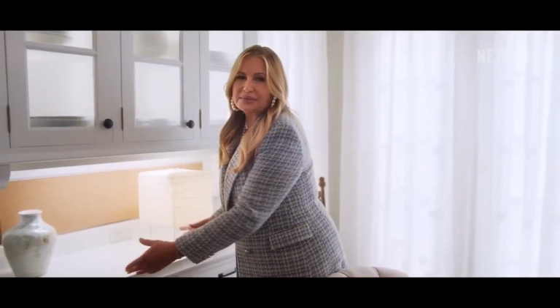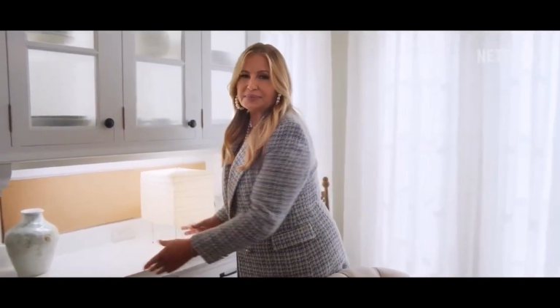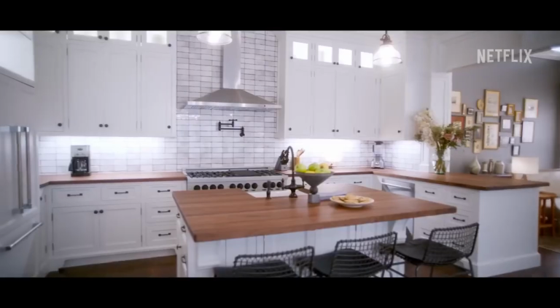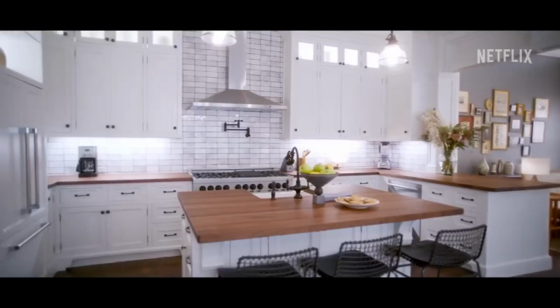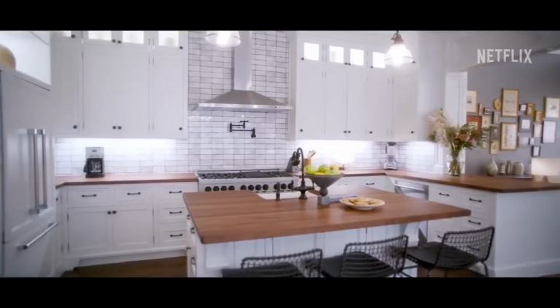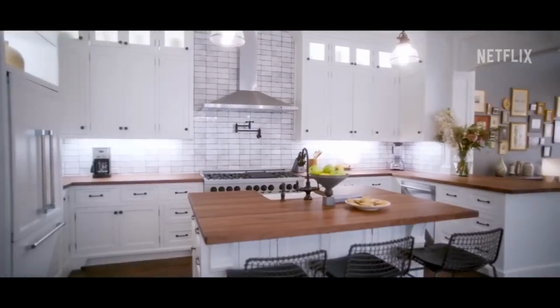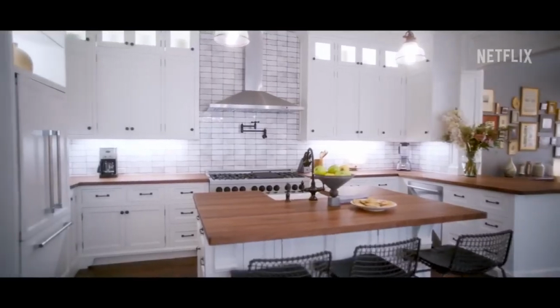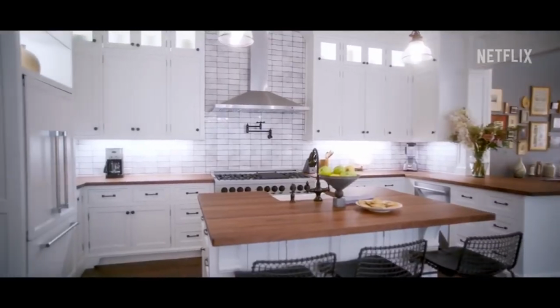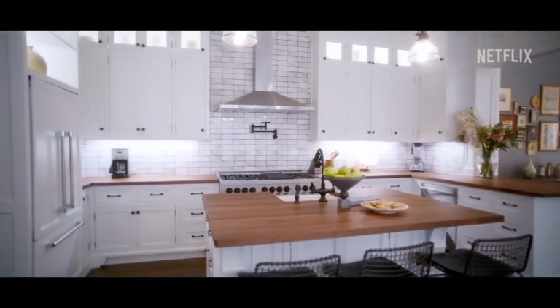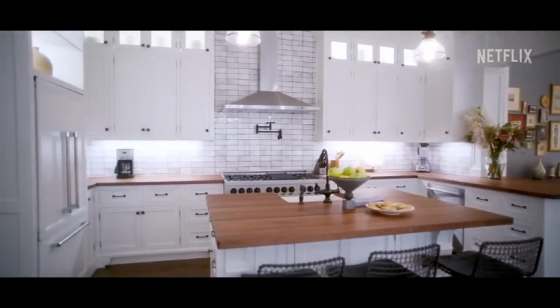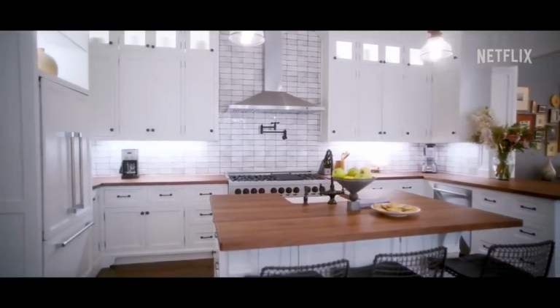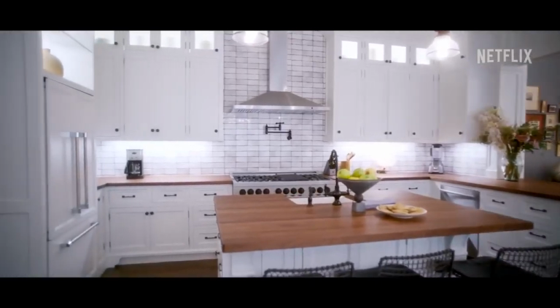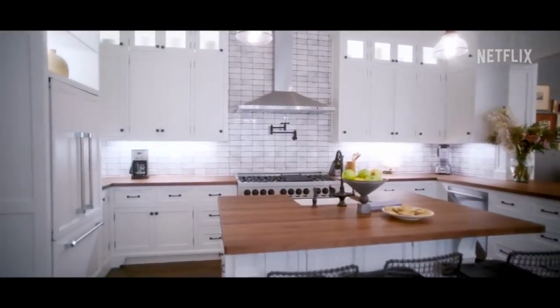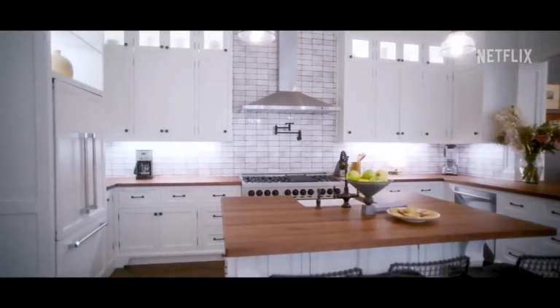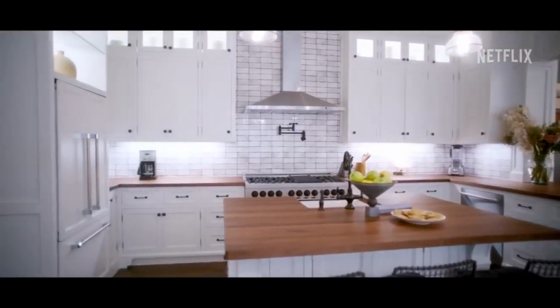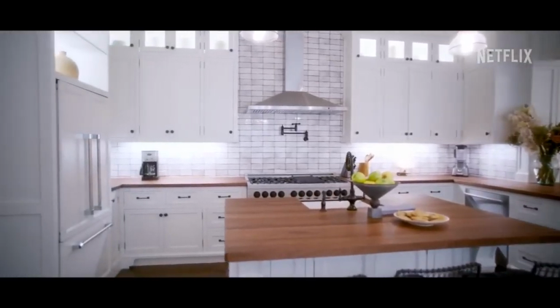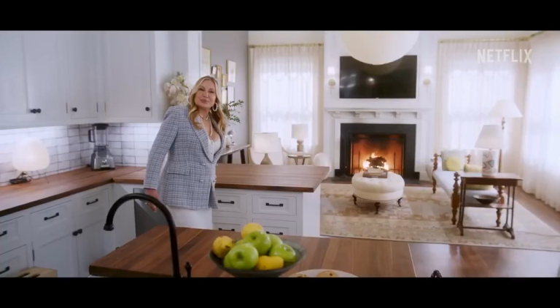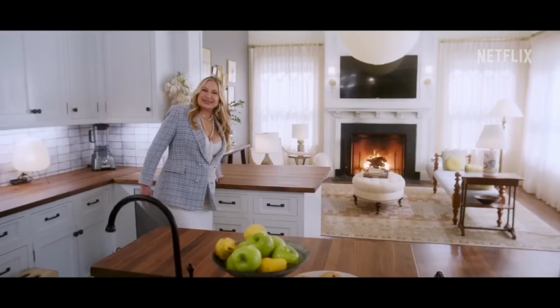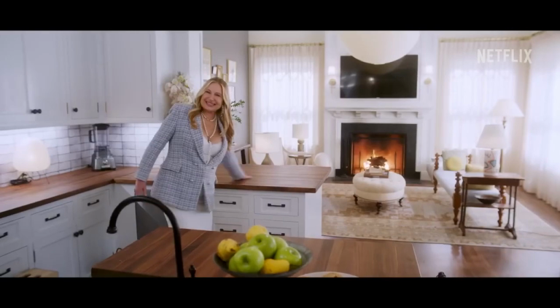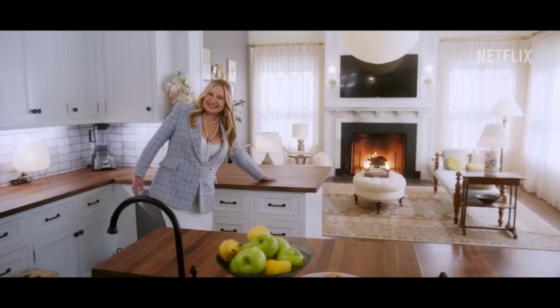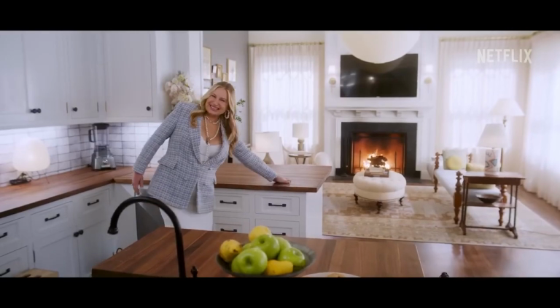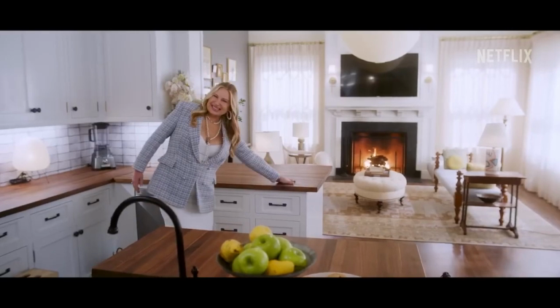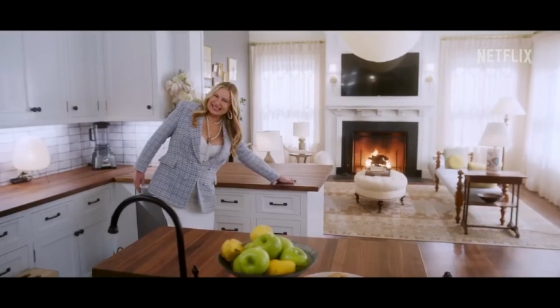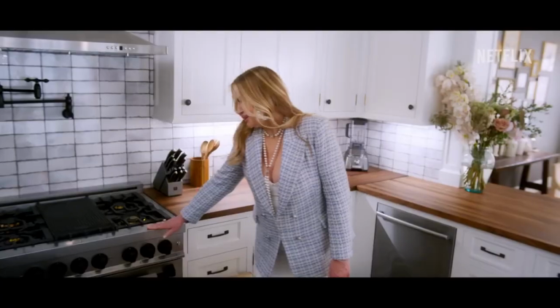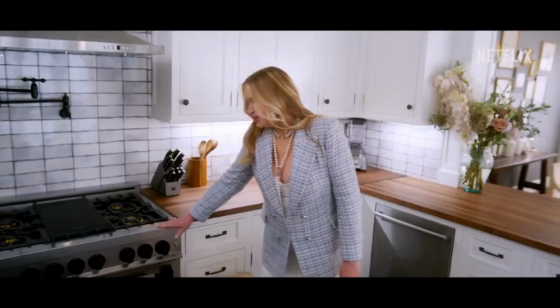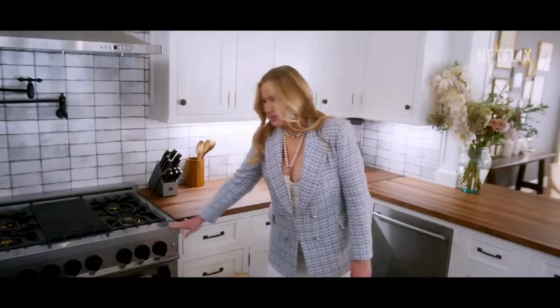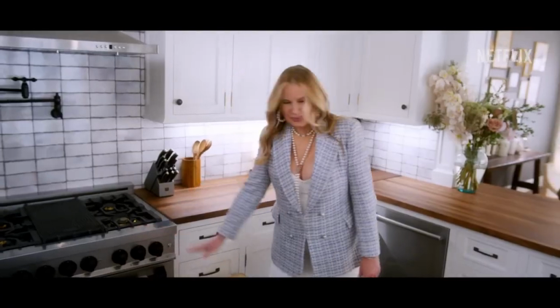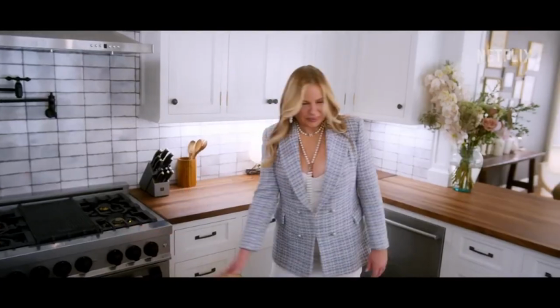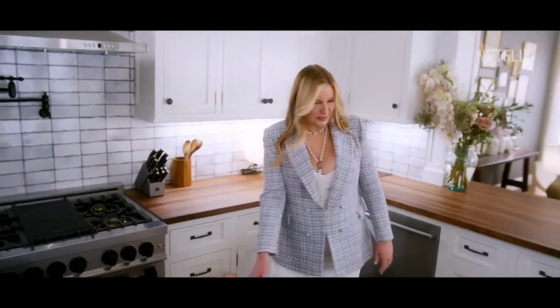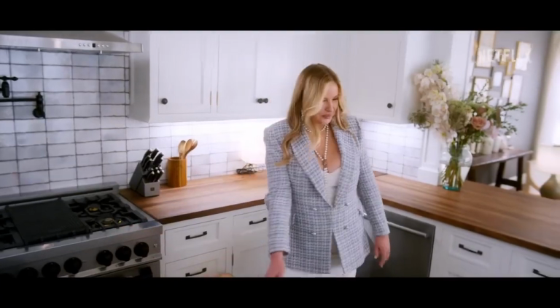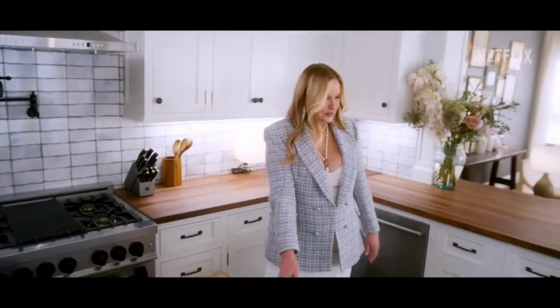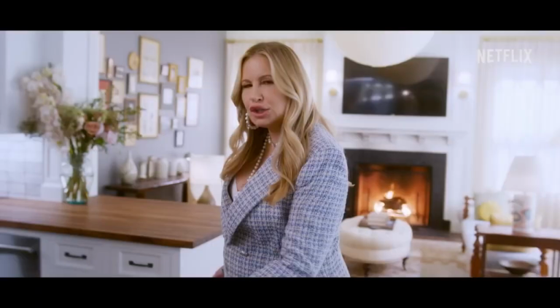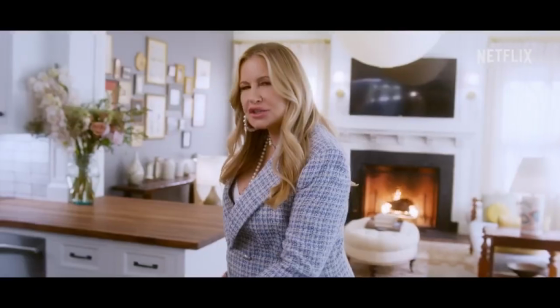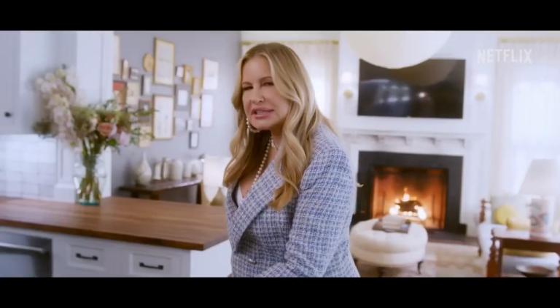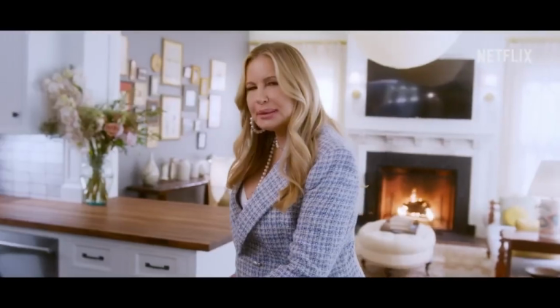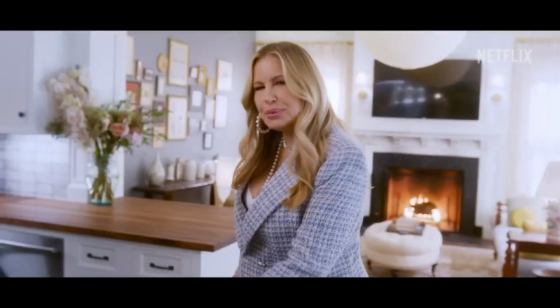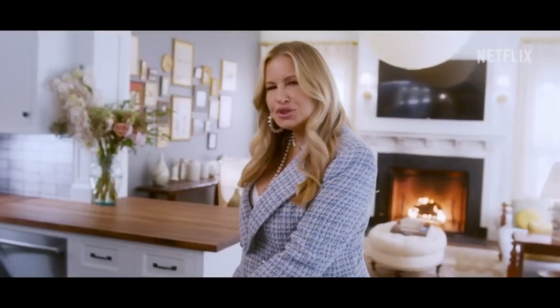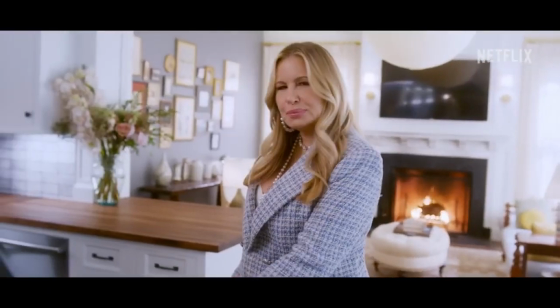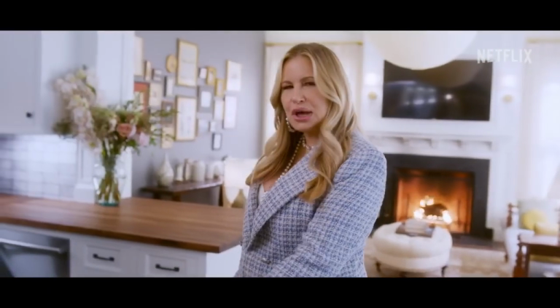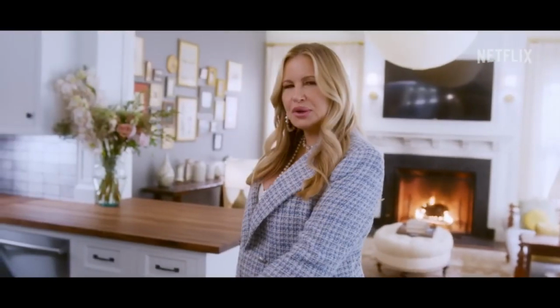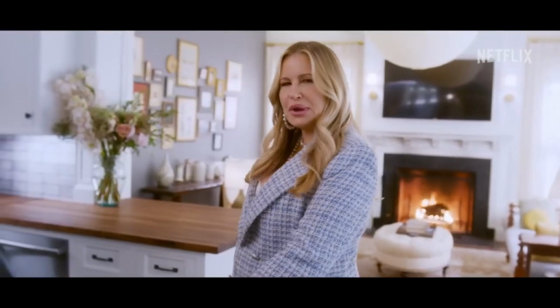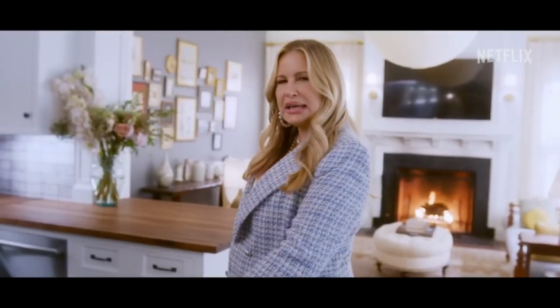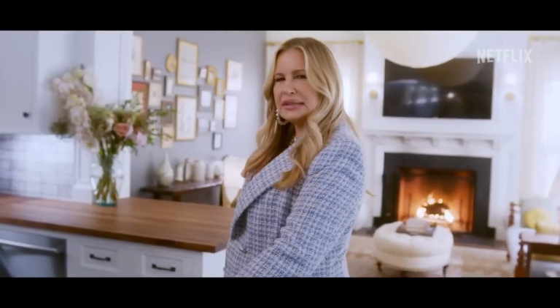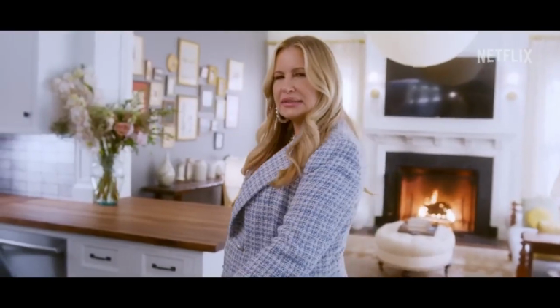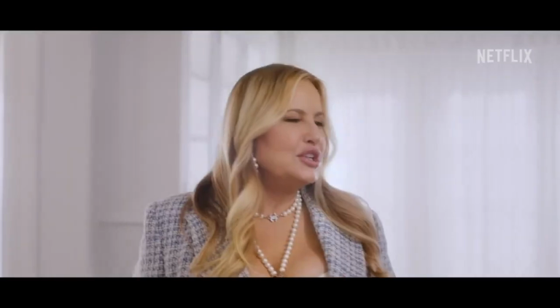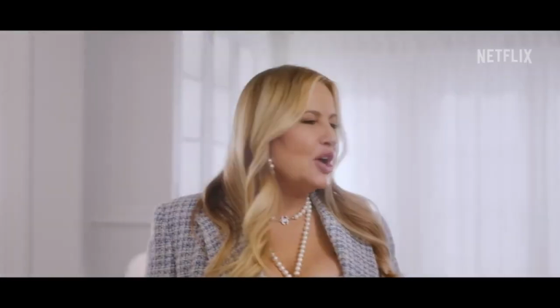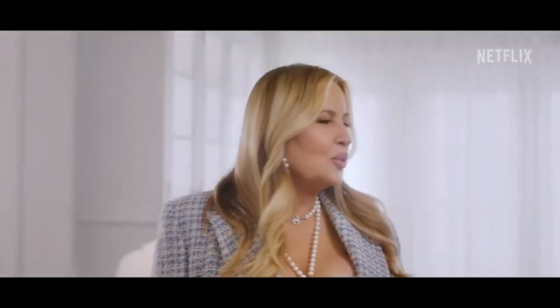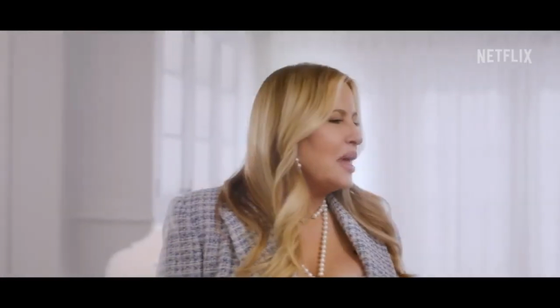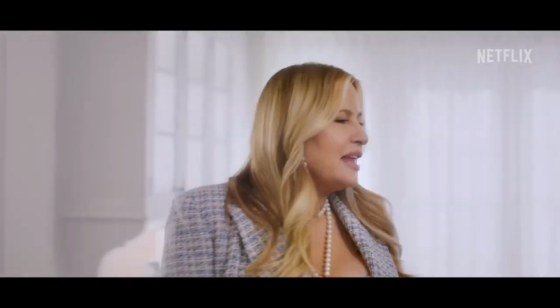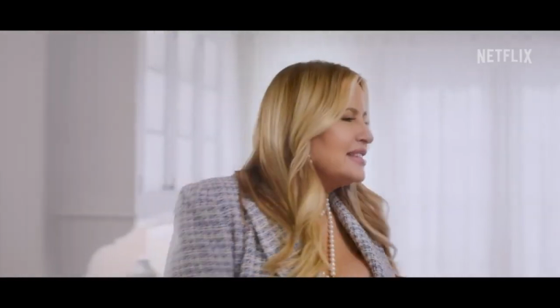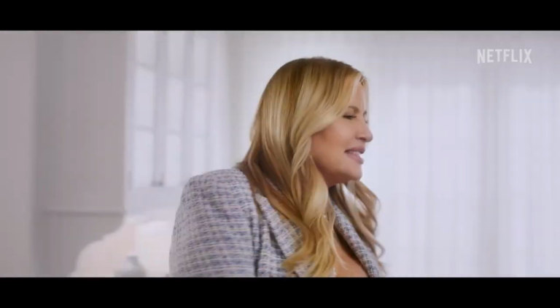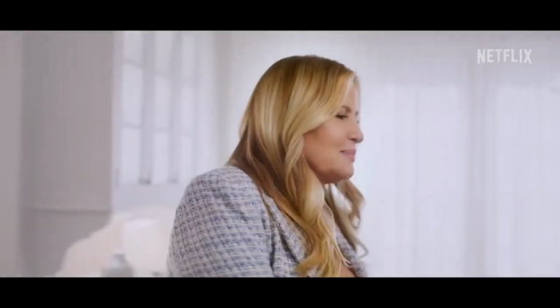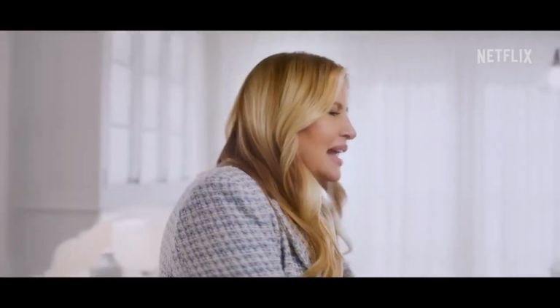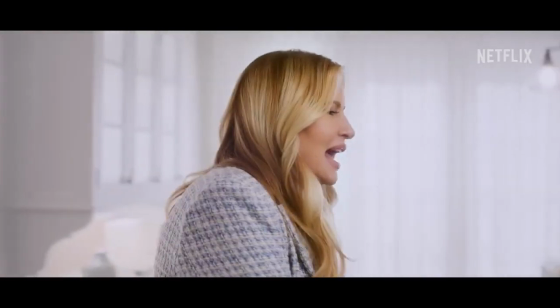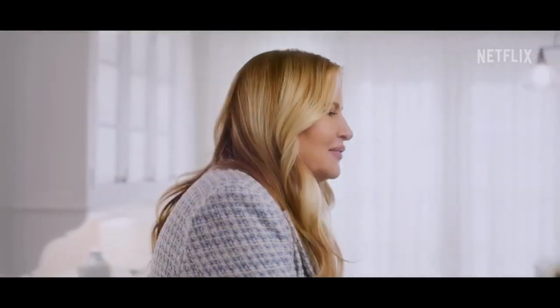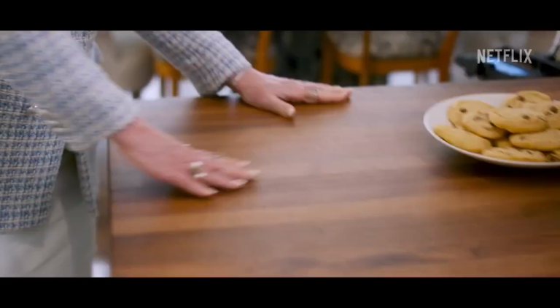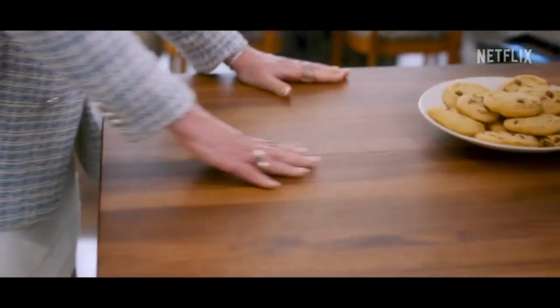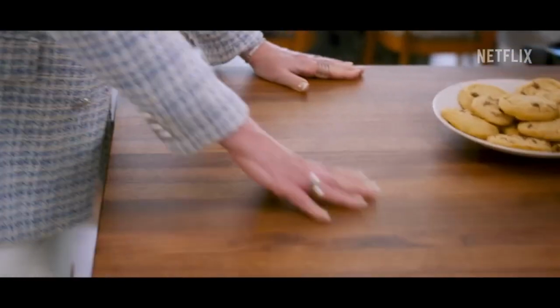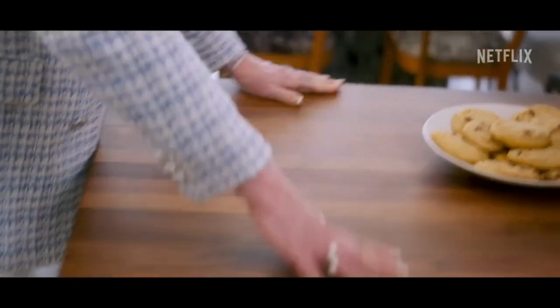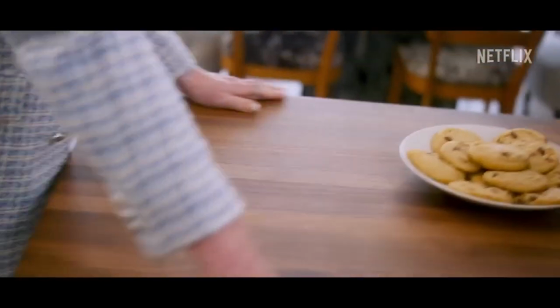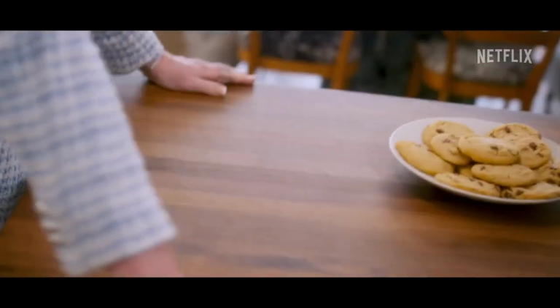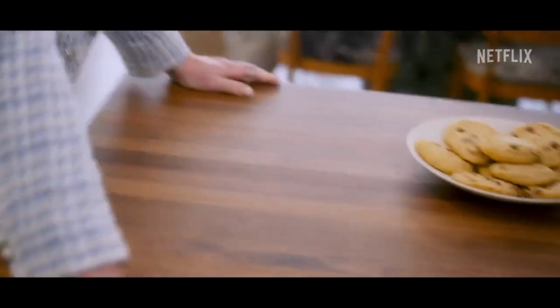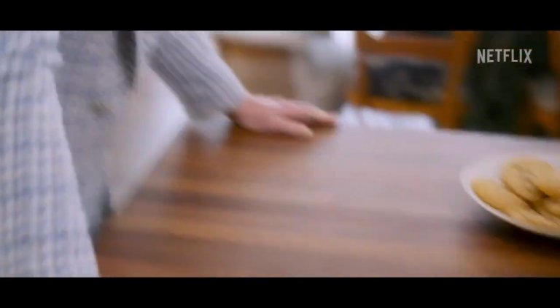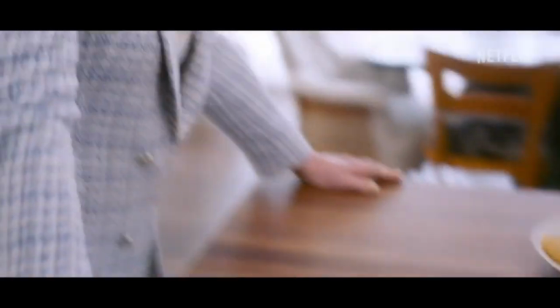This is a sous chef kitchen. I bet you're going to be fooled here — it looks like butcher block, right? No, this is made out of hot tub wood.